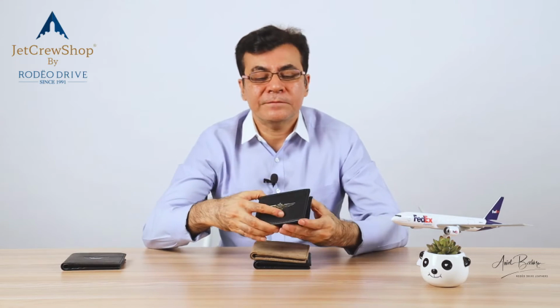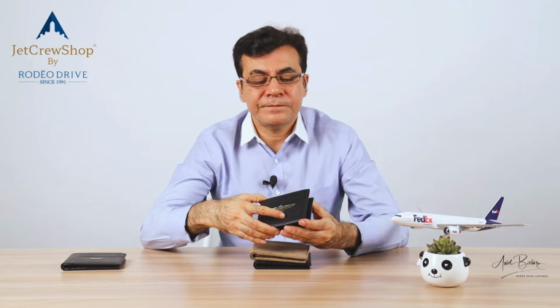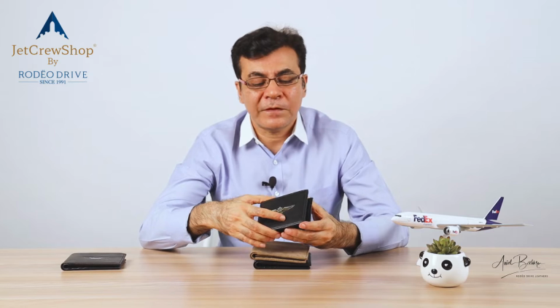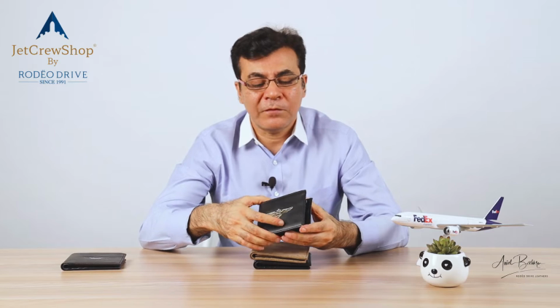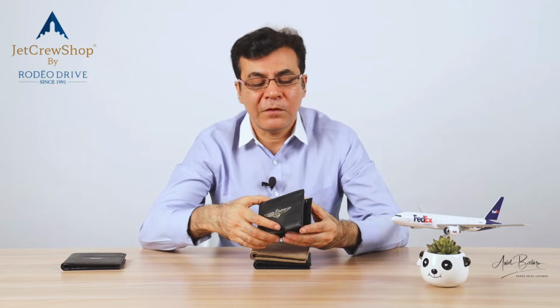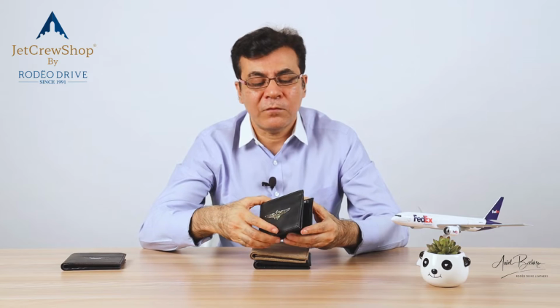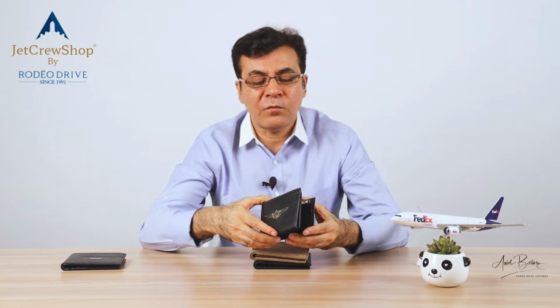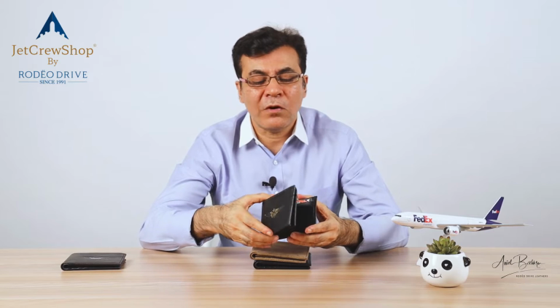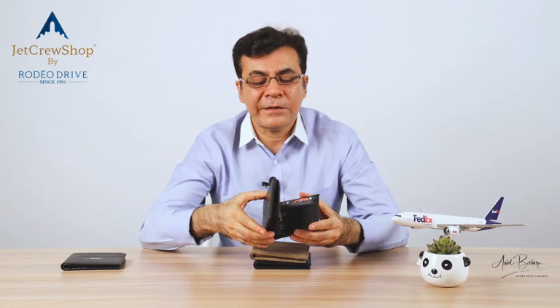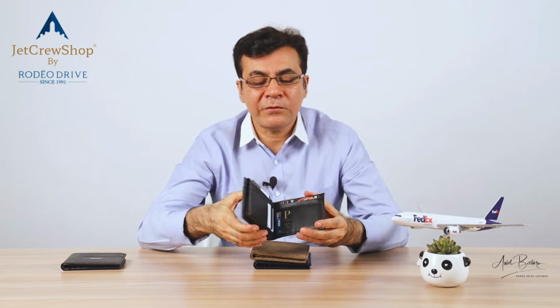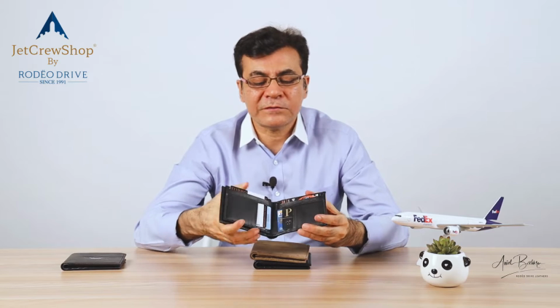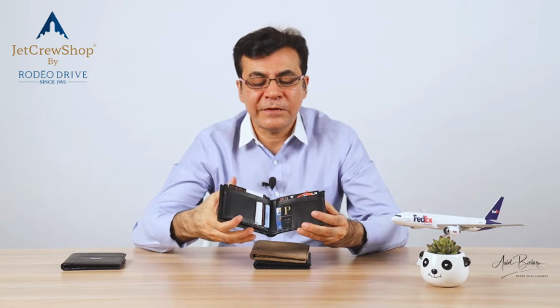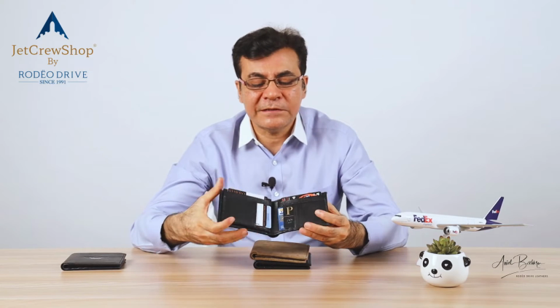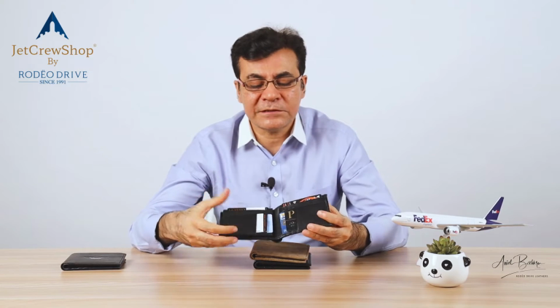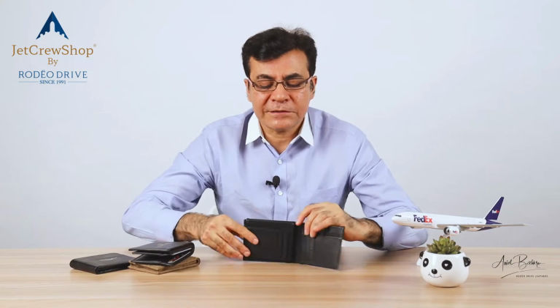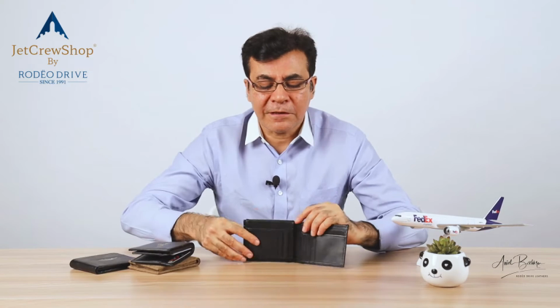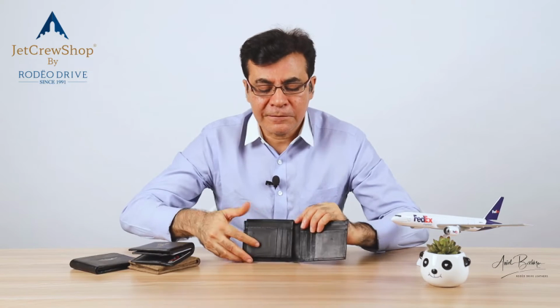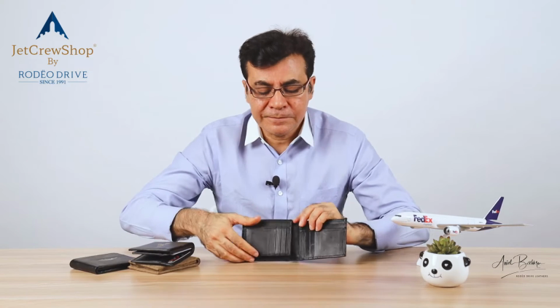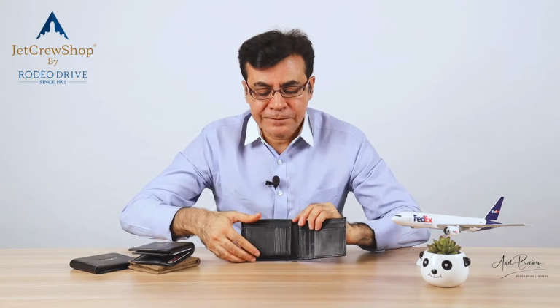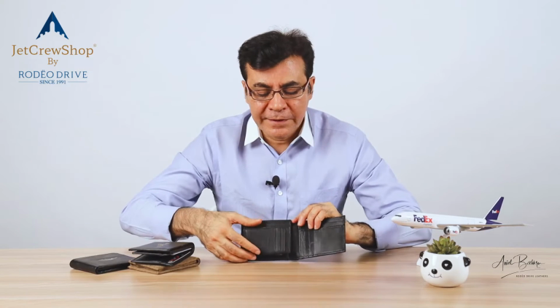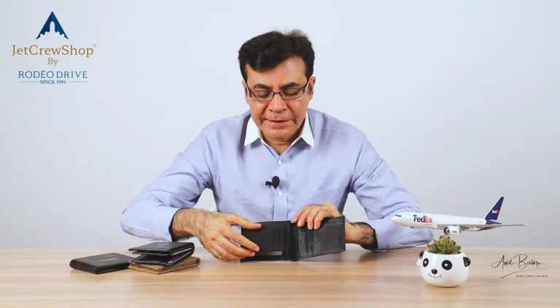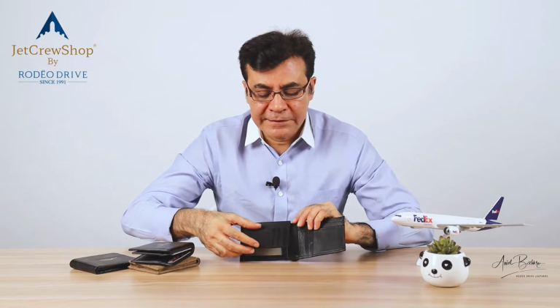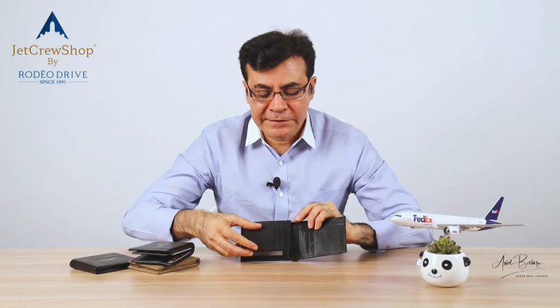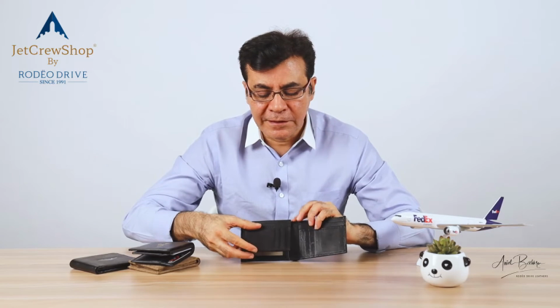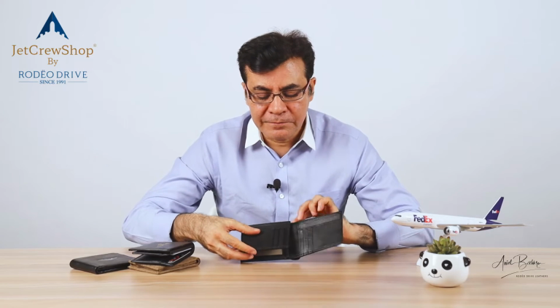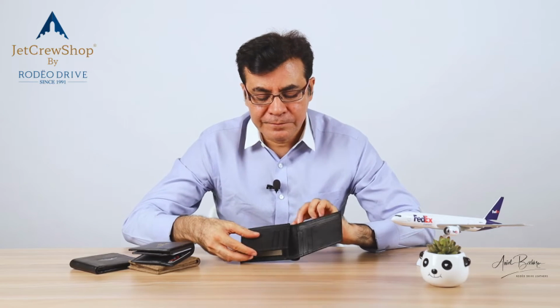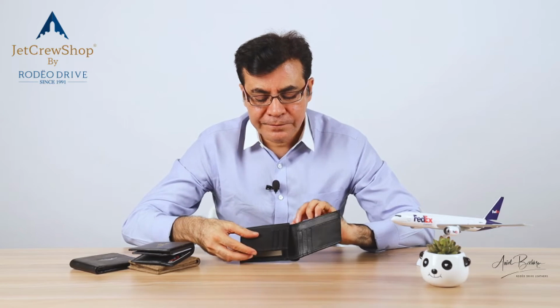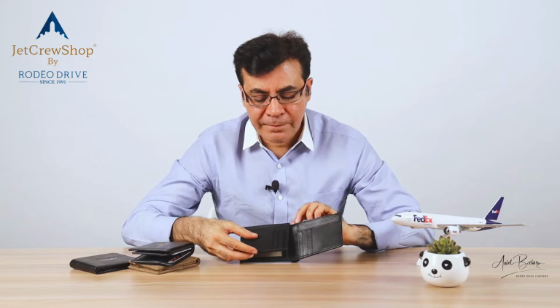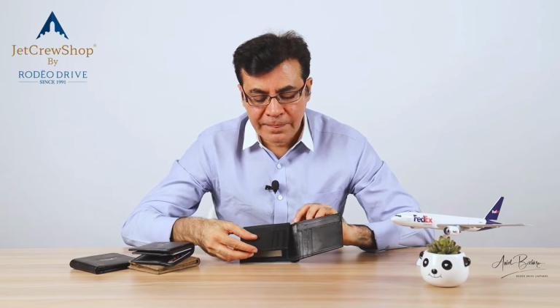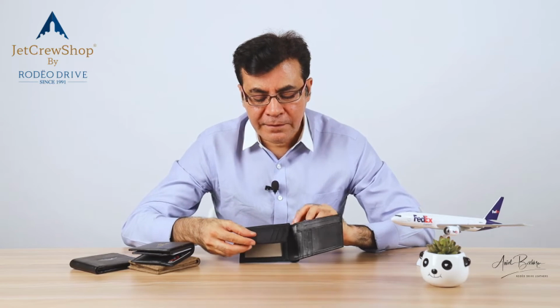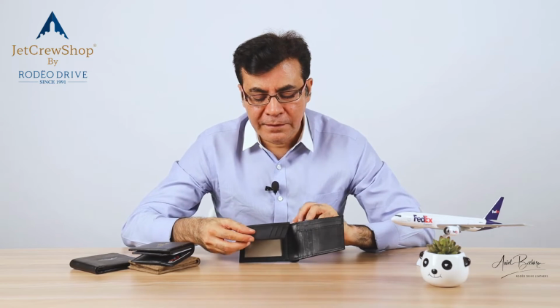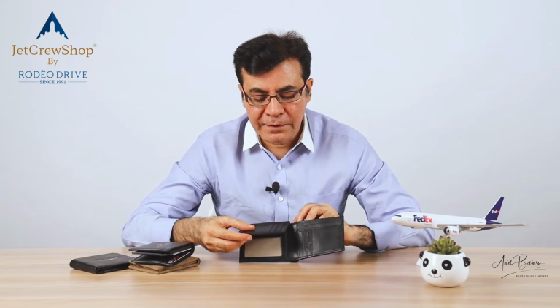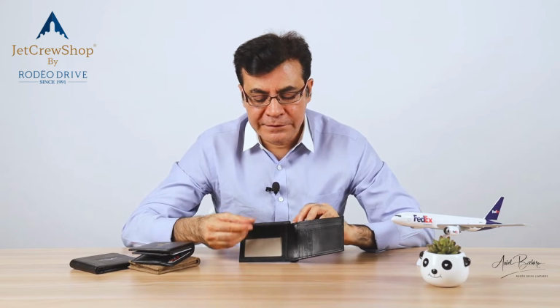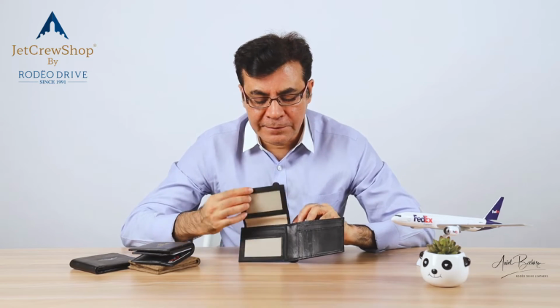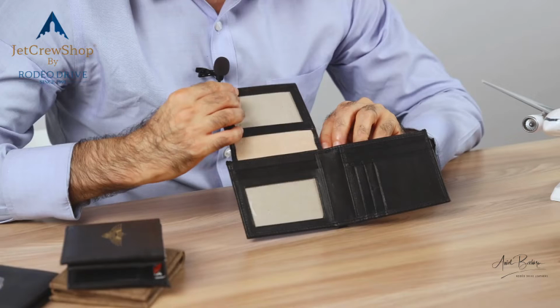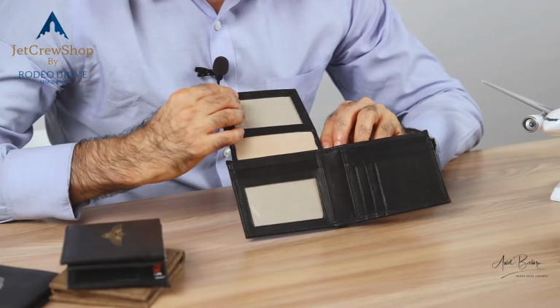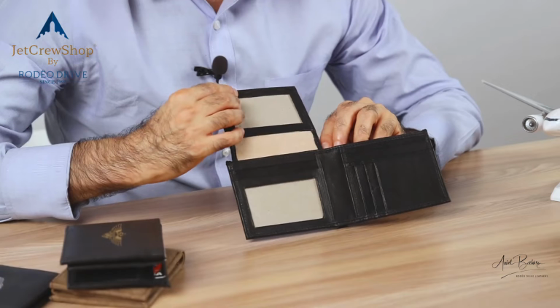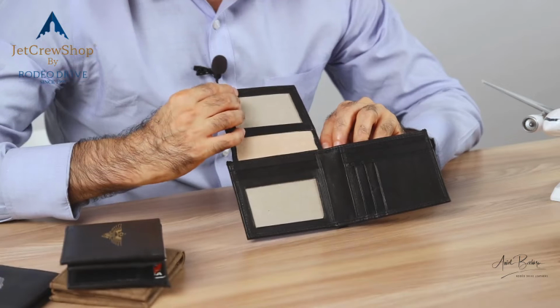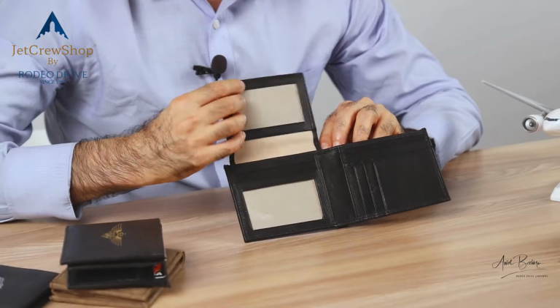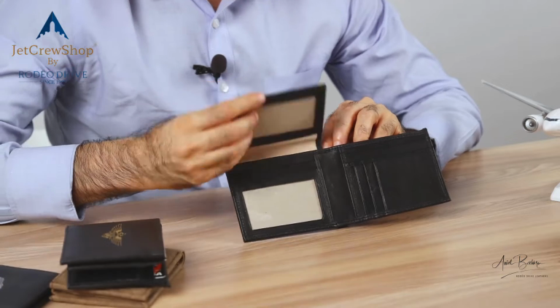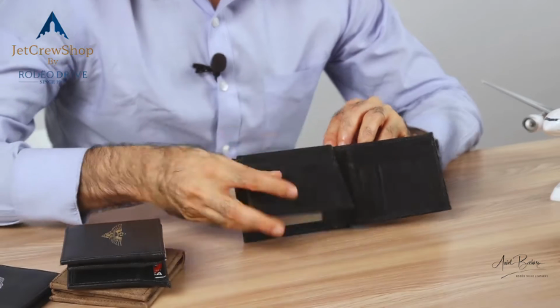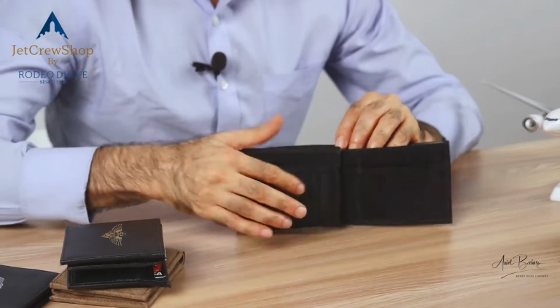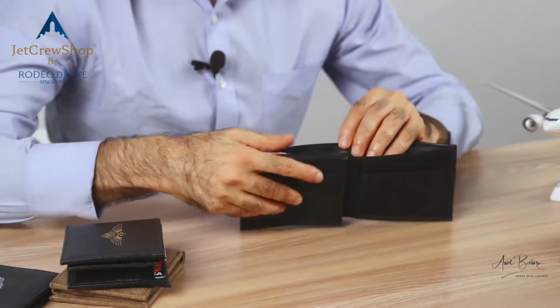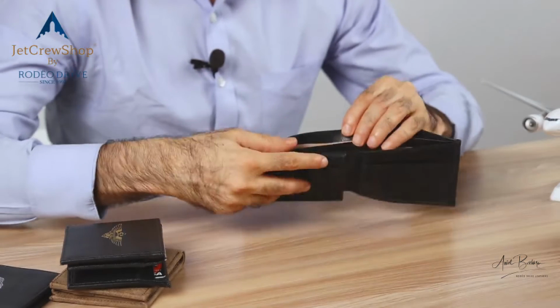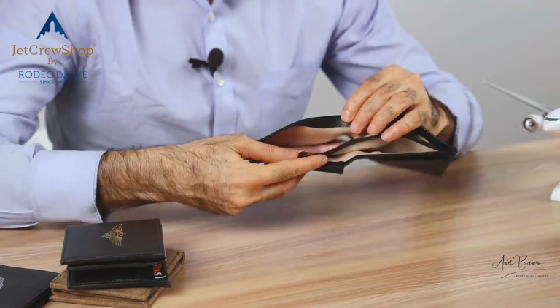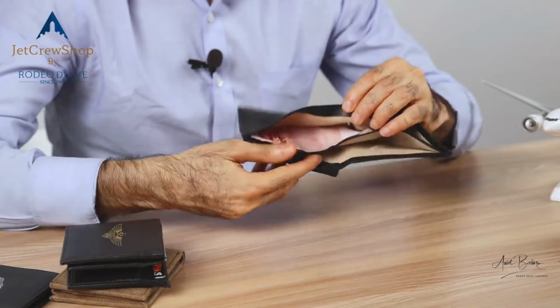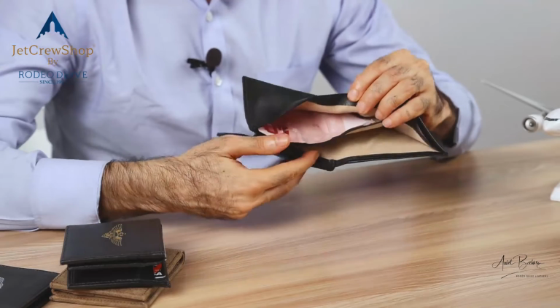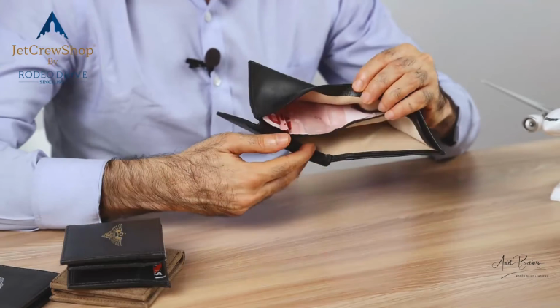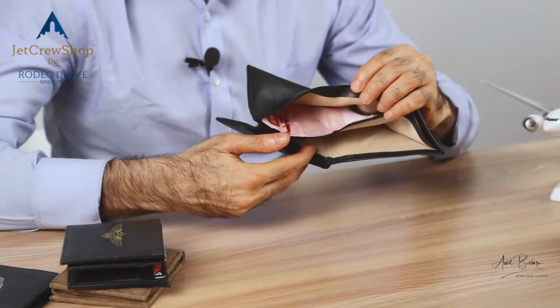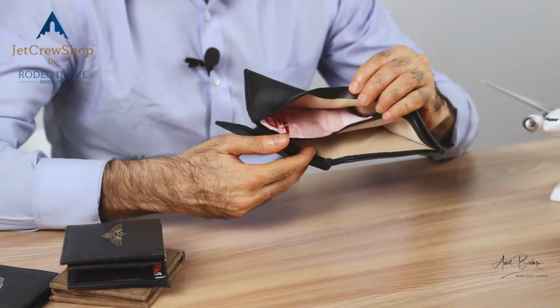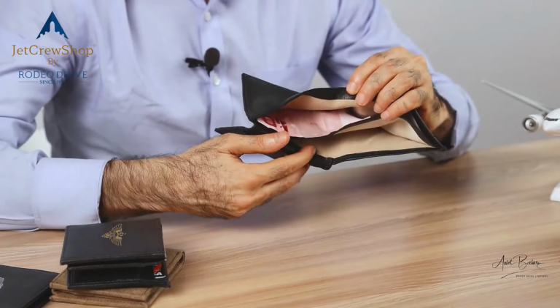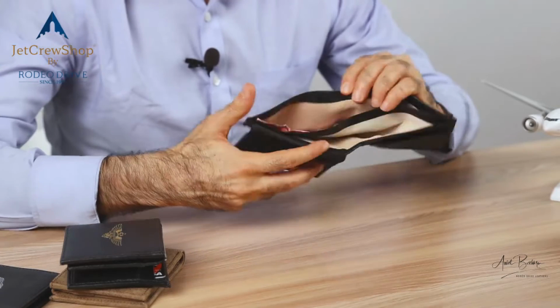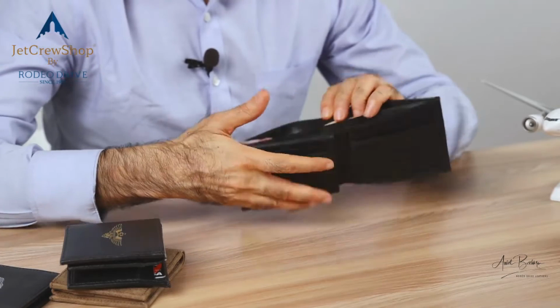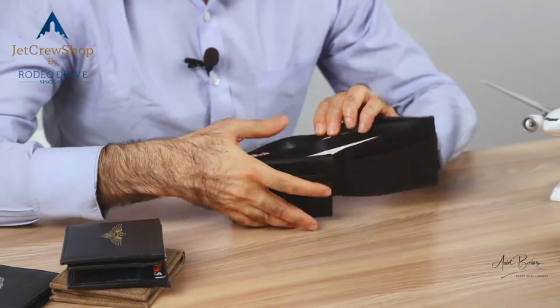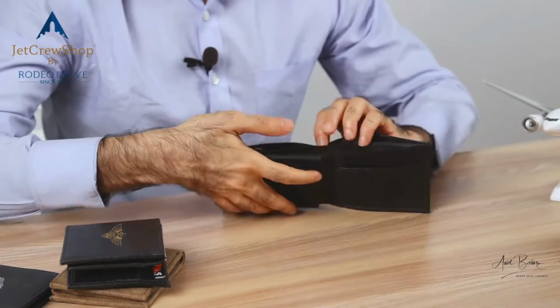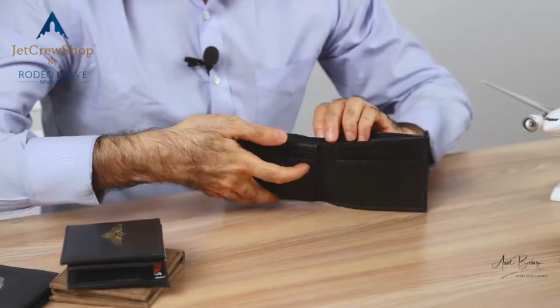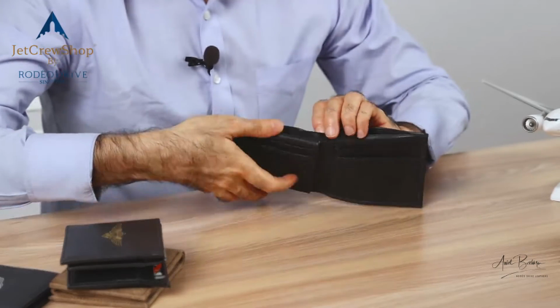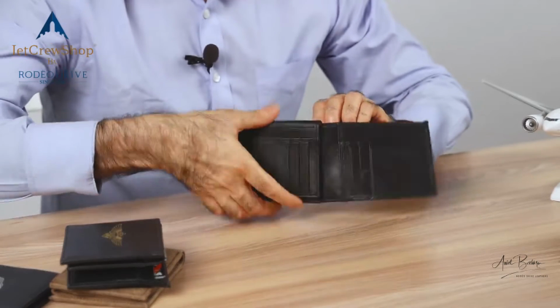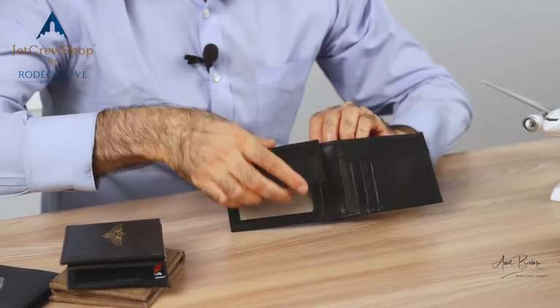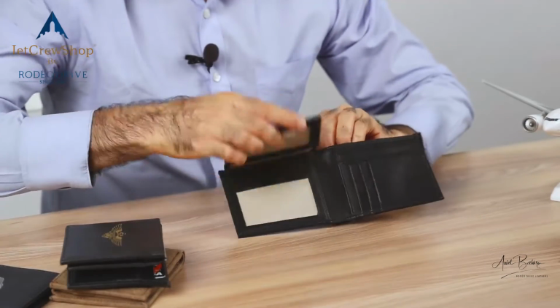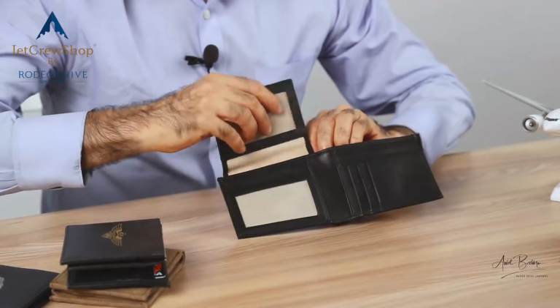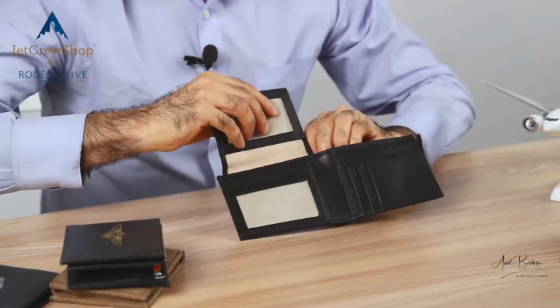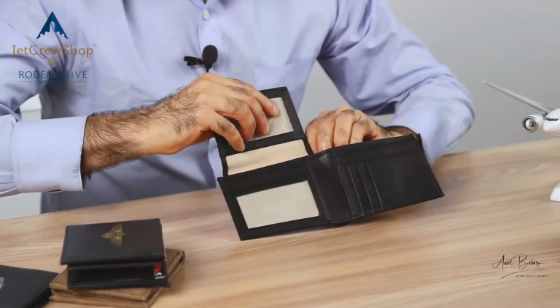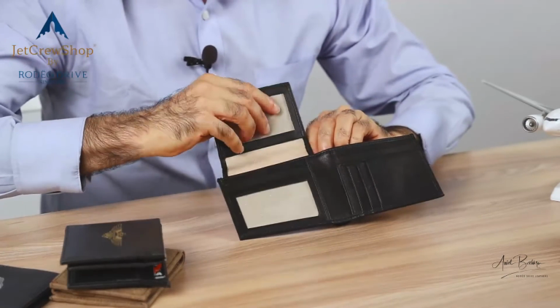This wallet's features are: it's a double ID, double billfold, and lots of cards.